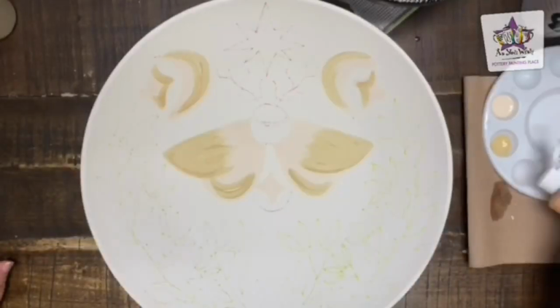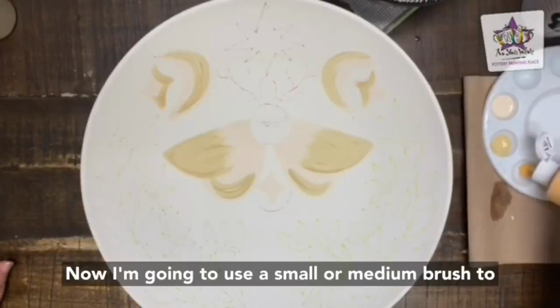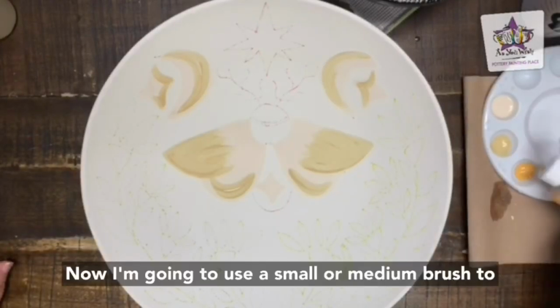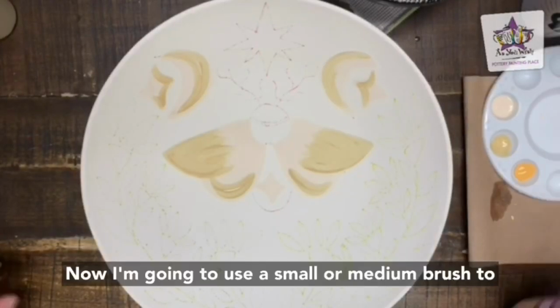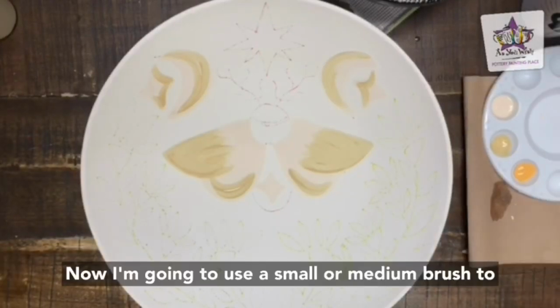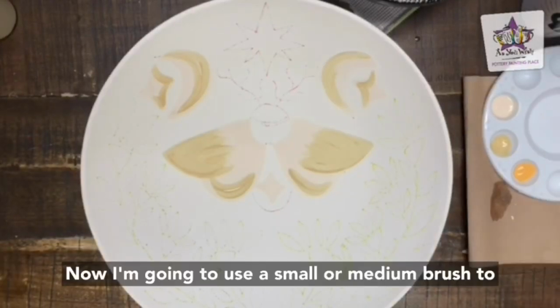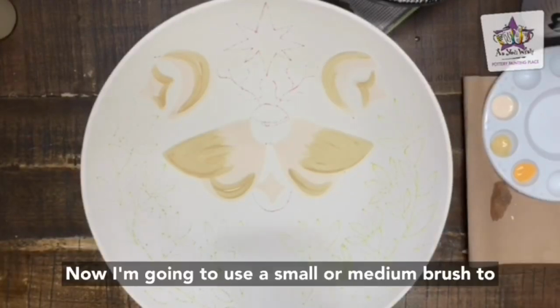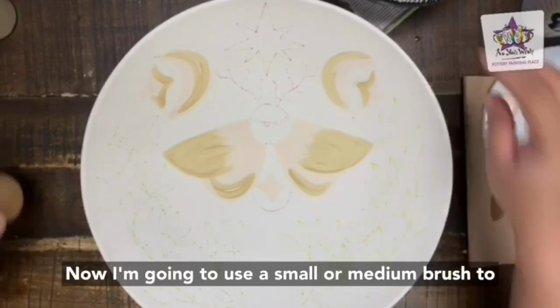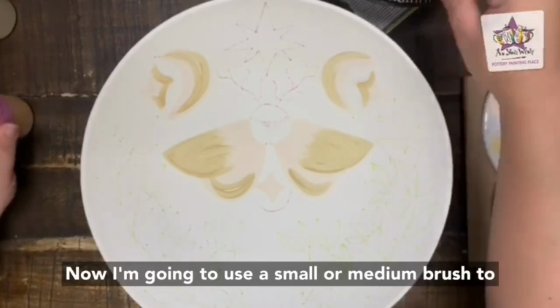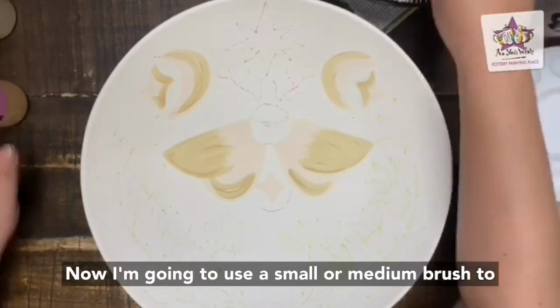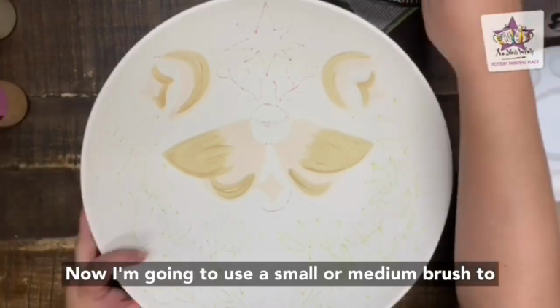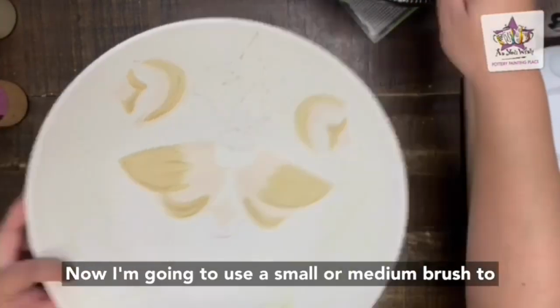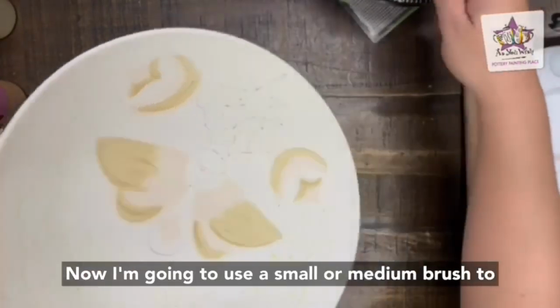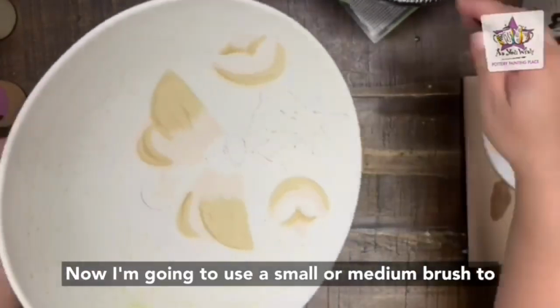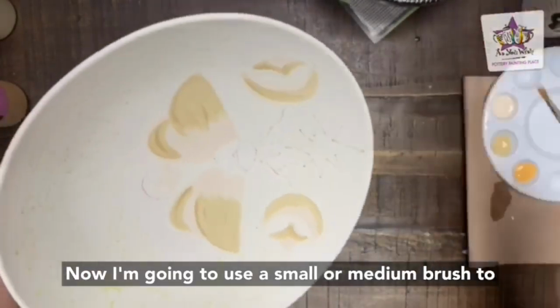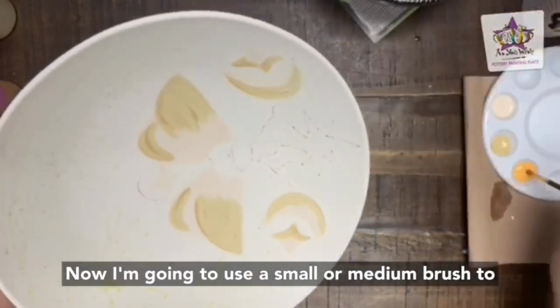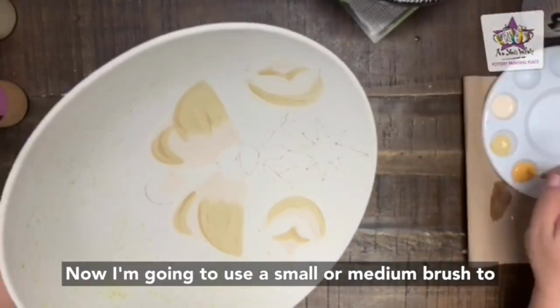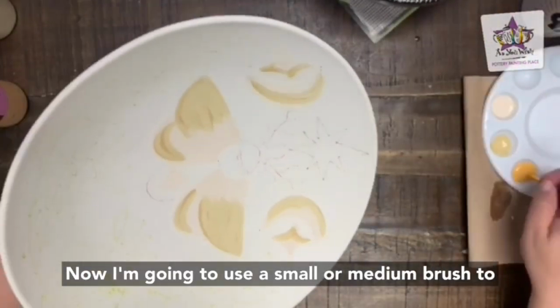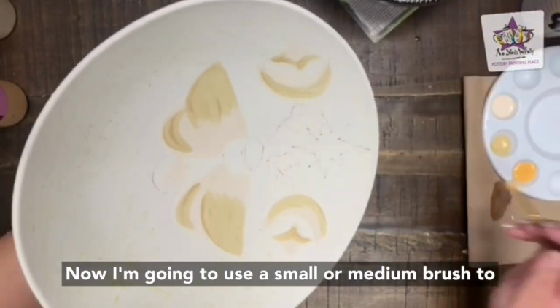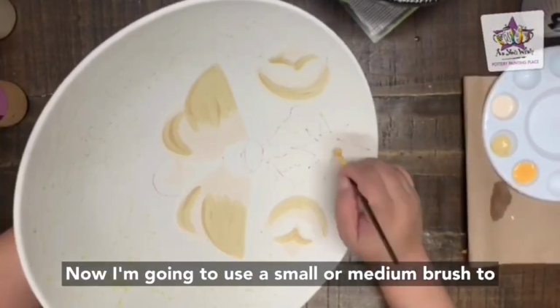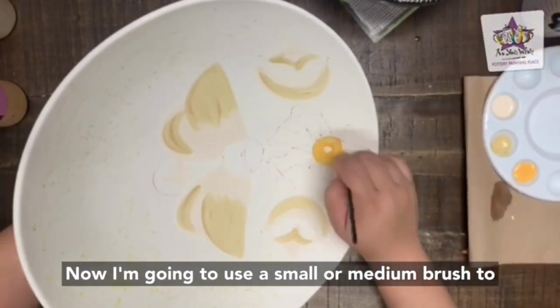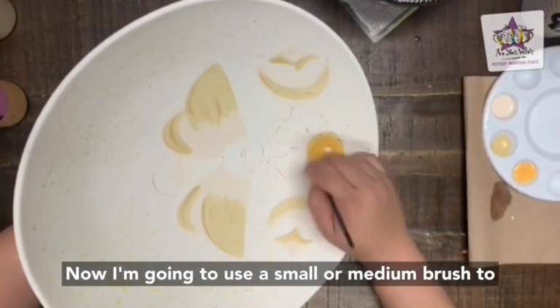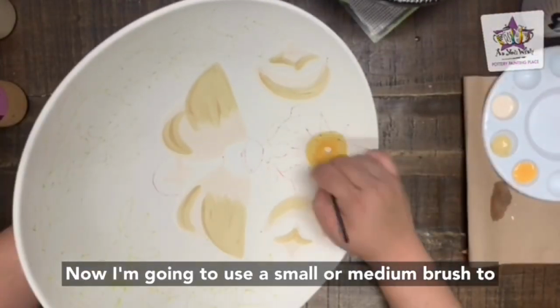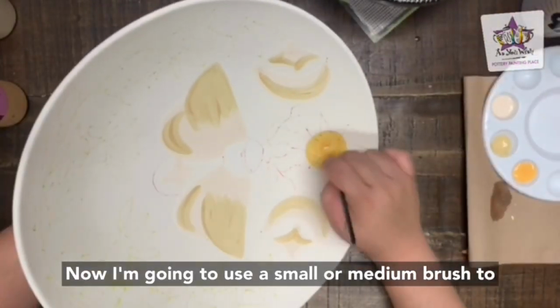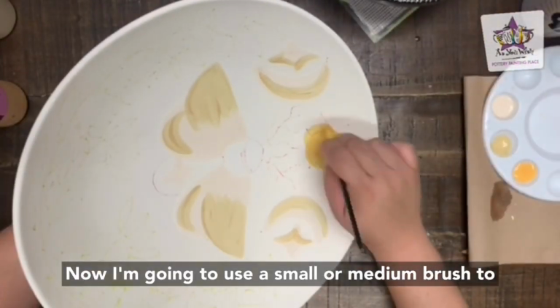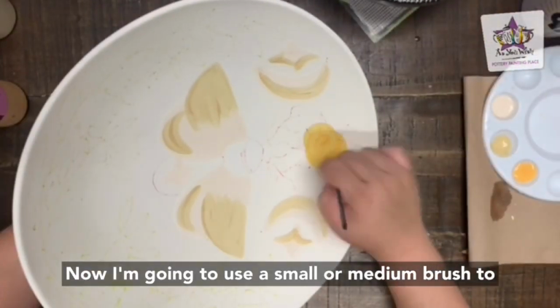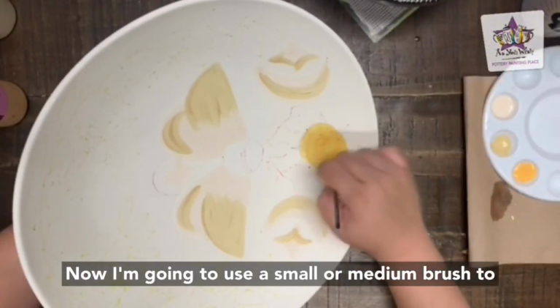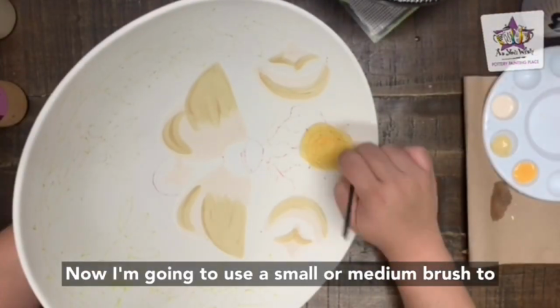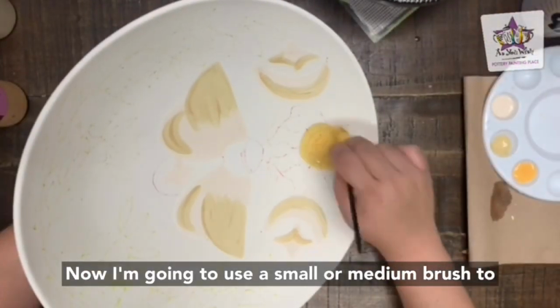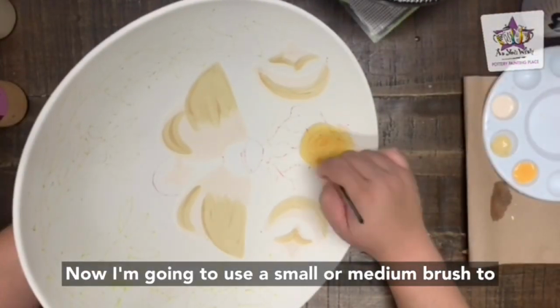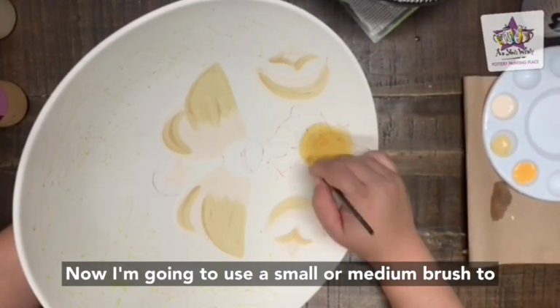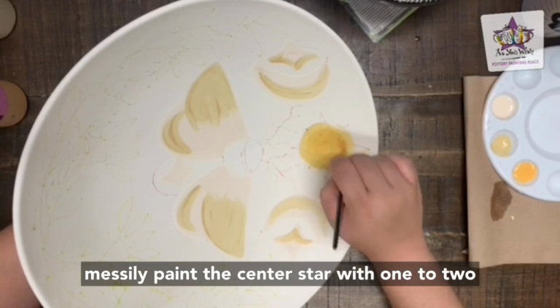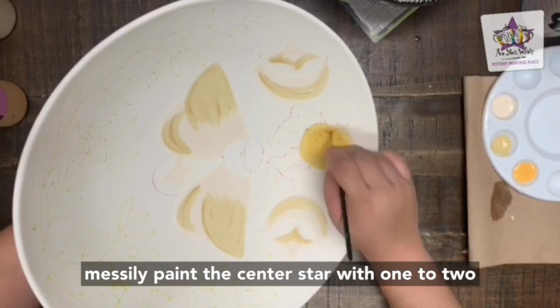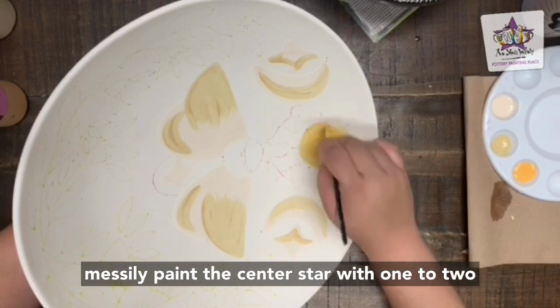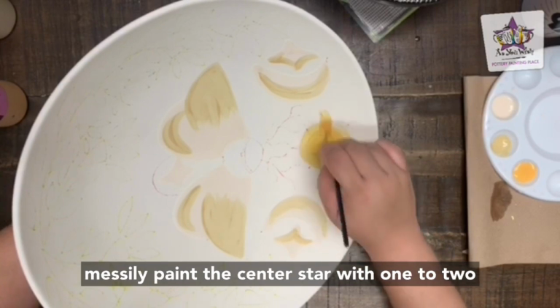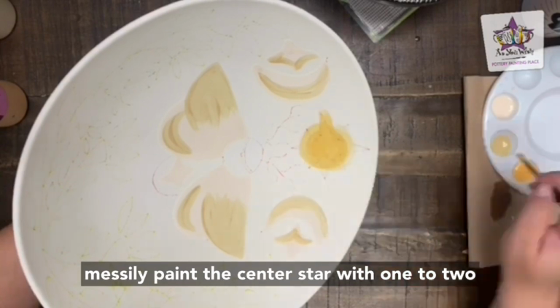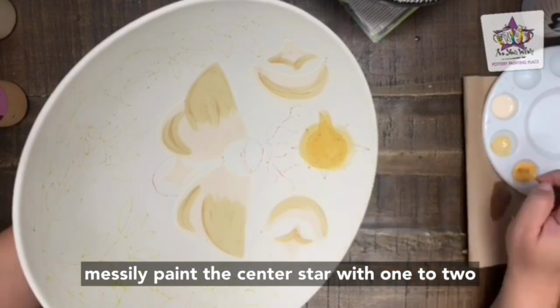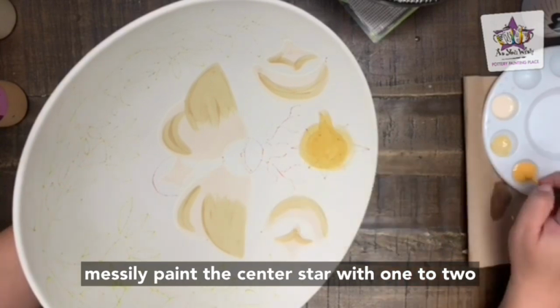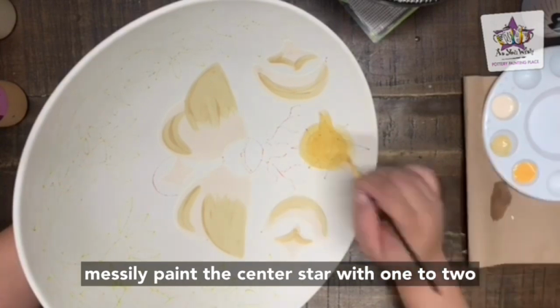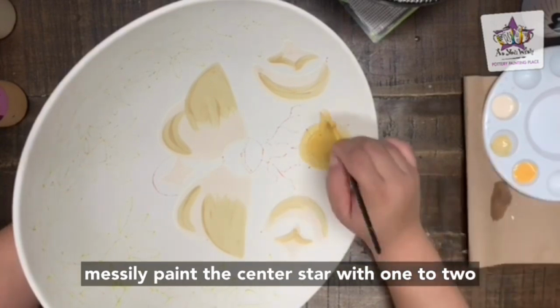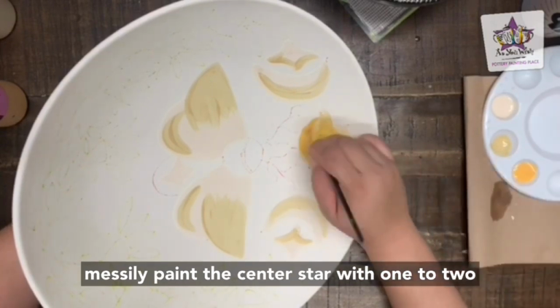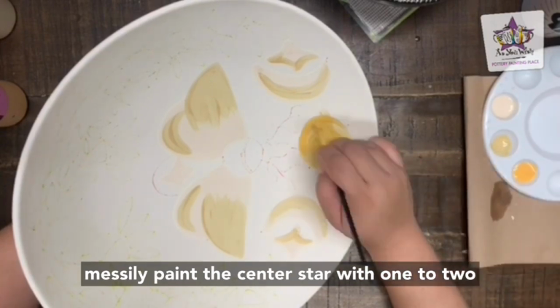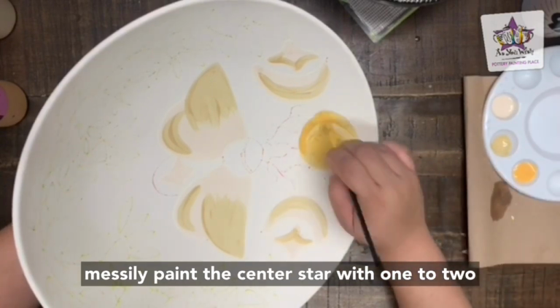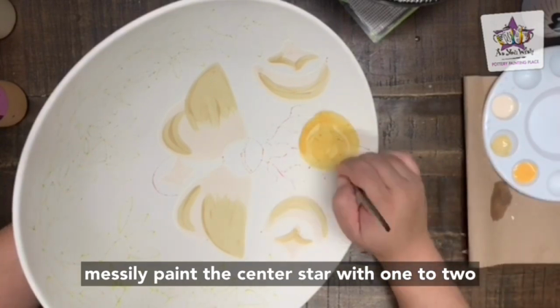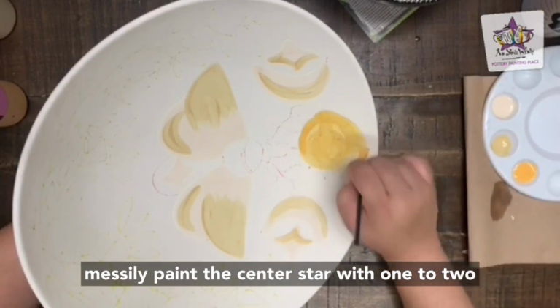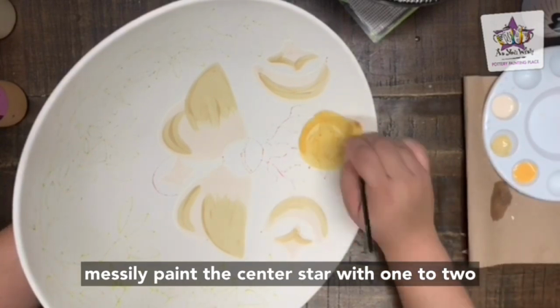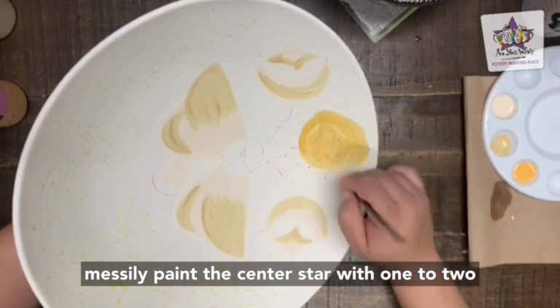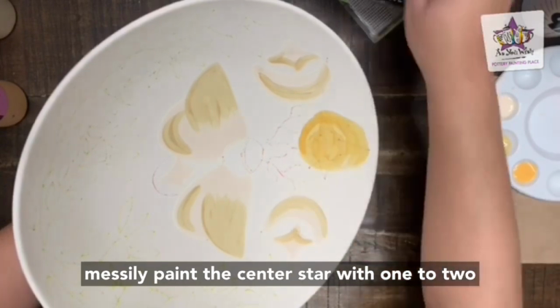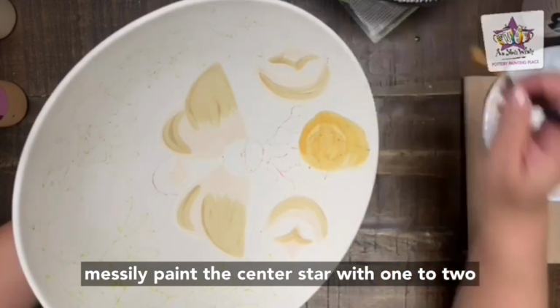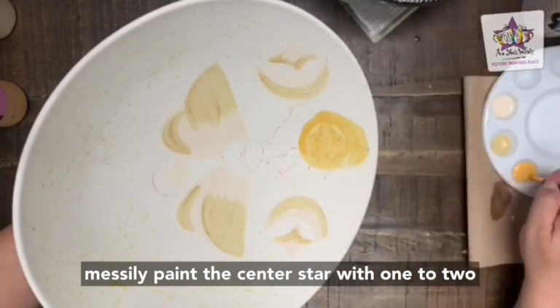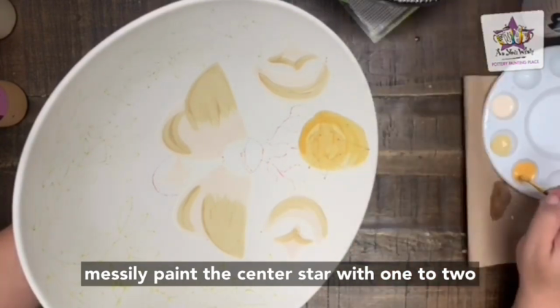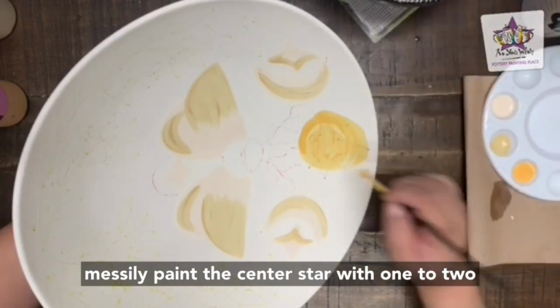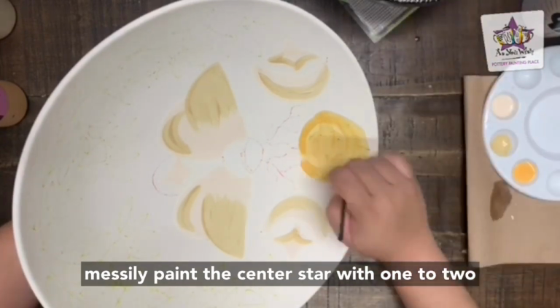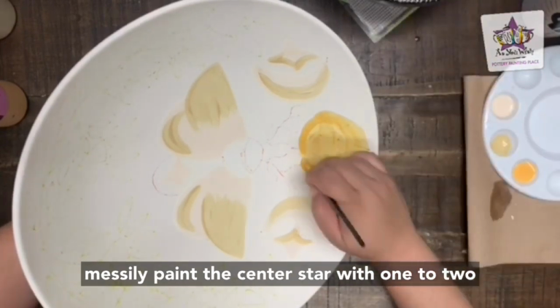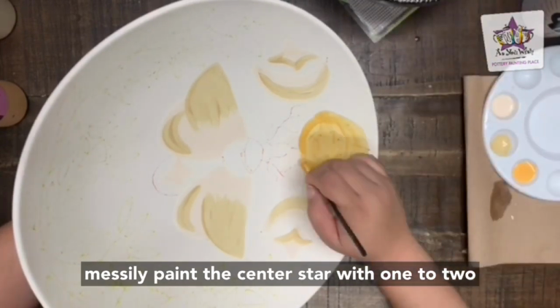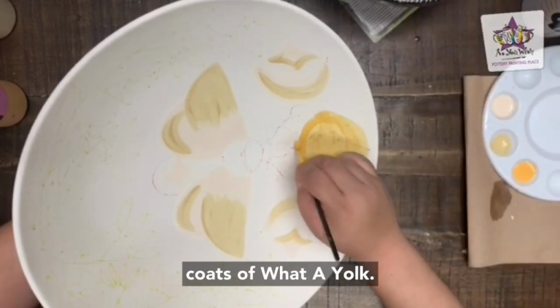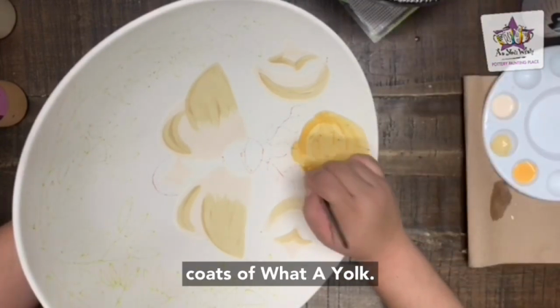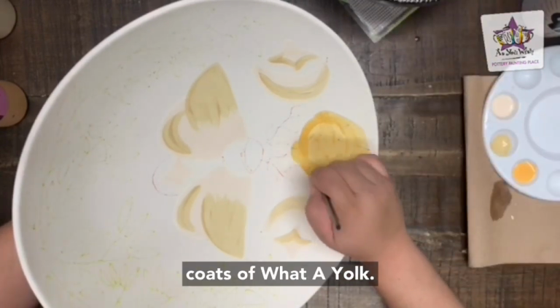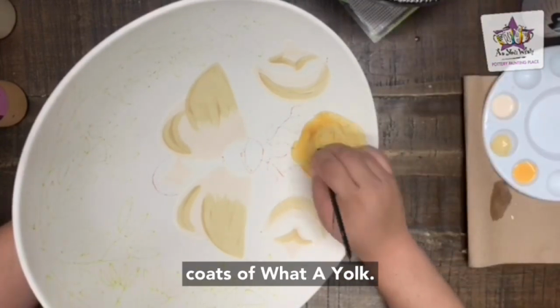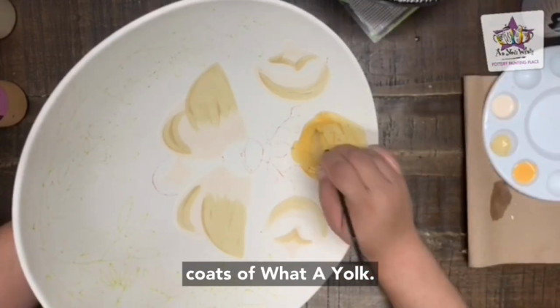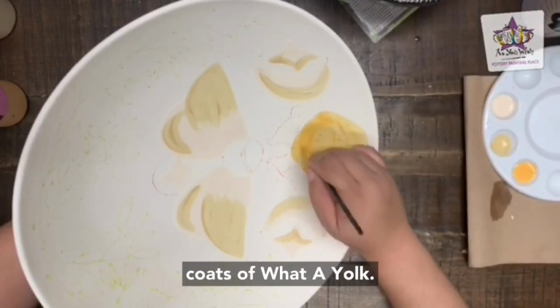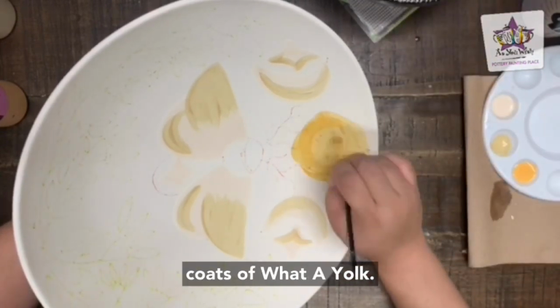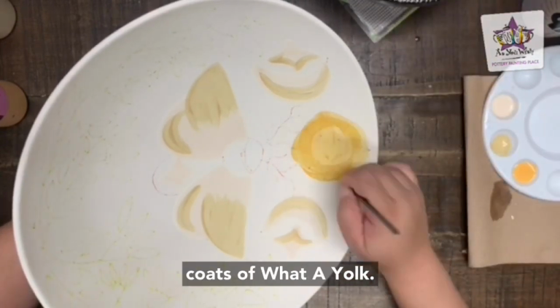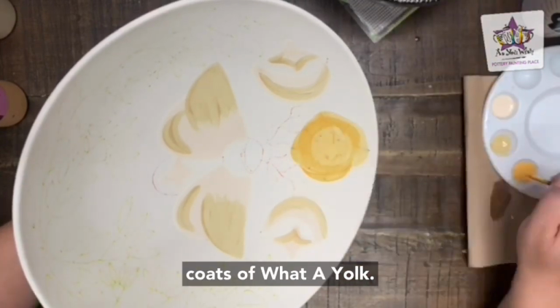Now use a medium brush to messily paint the center star with one to two coats of water yolk.